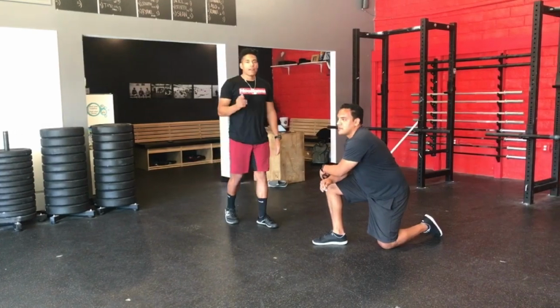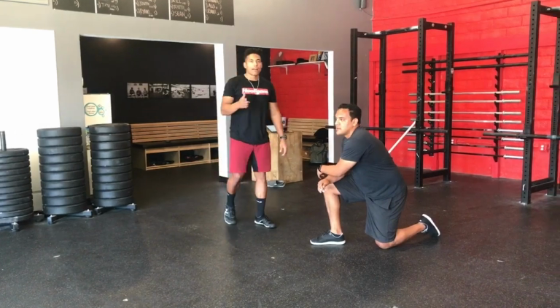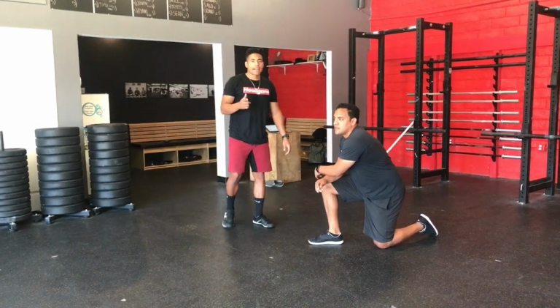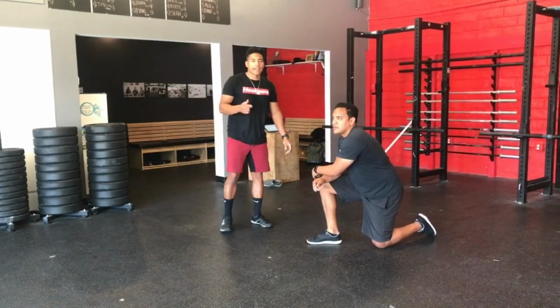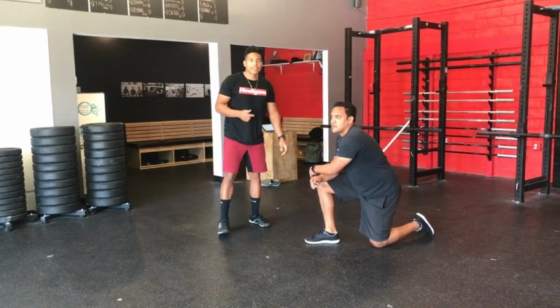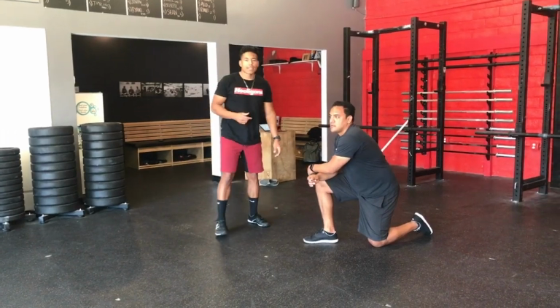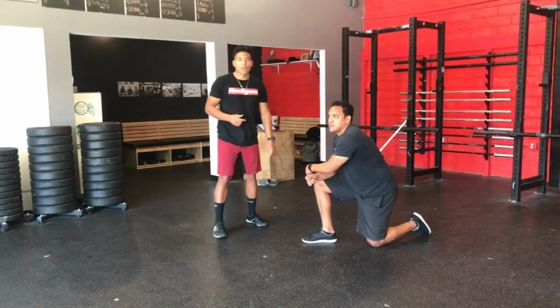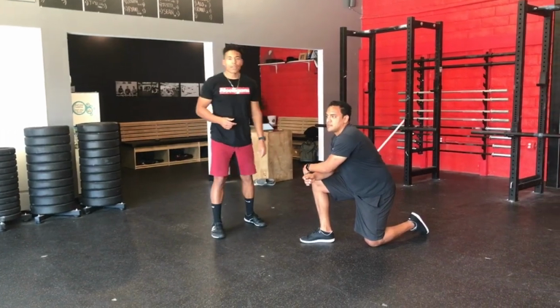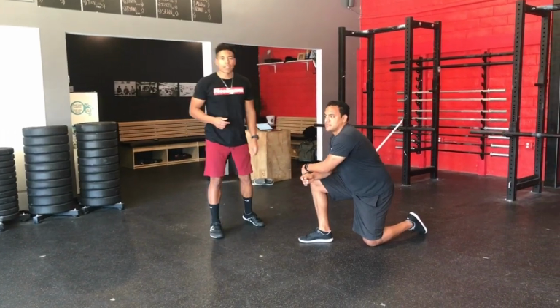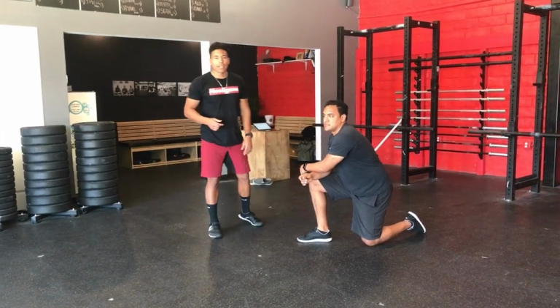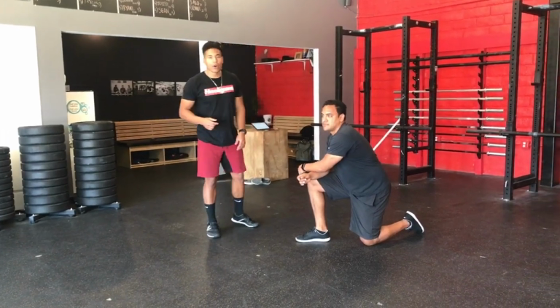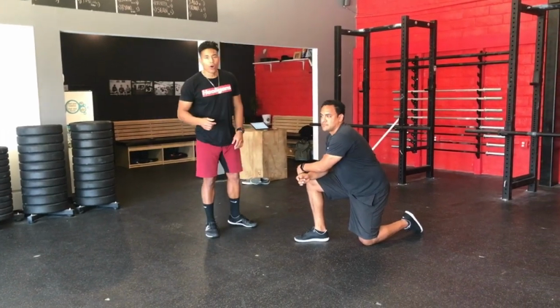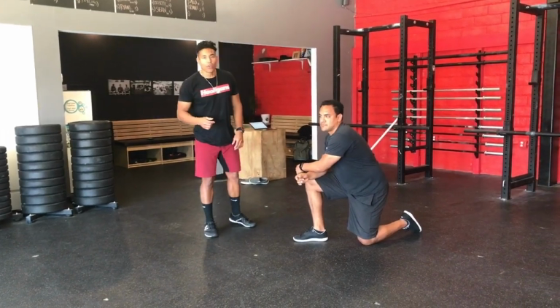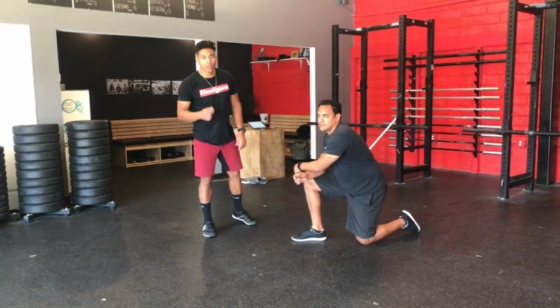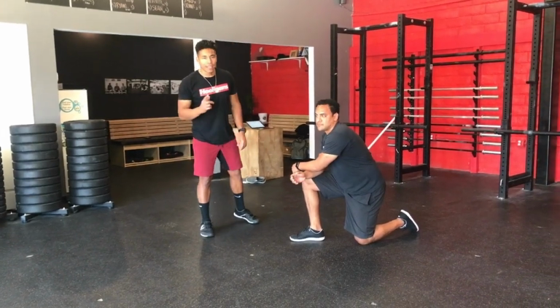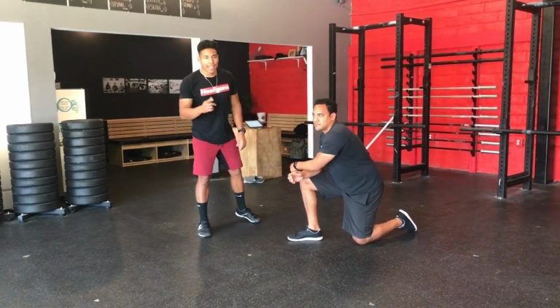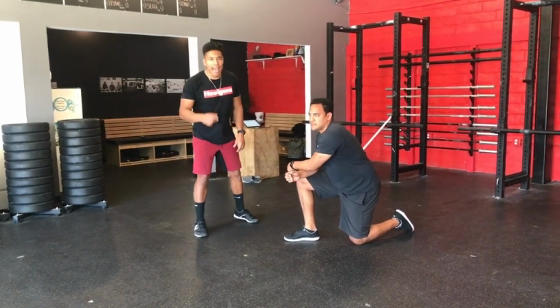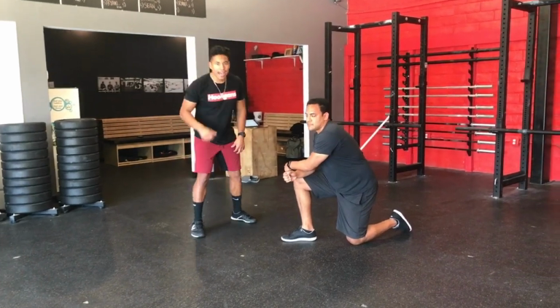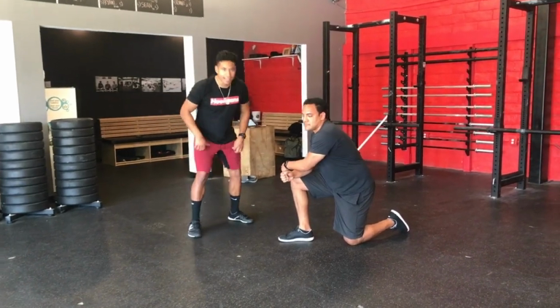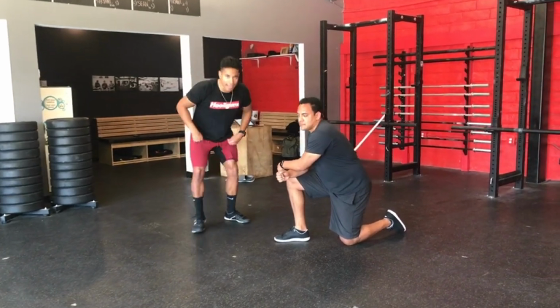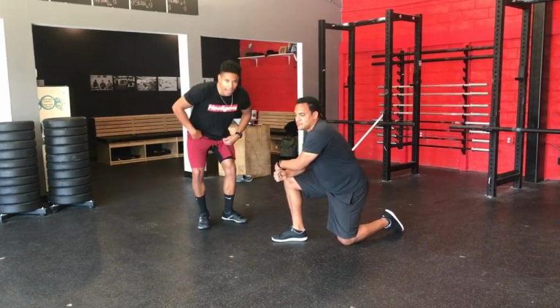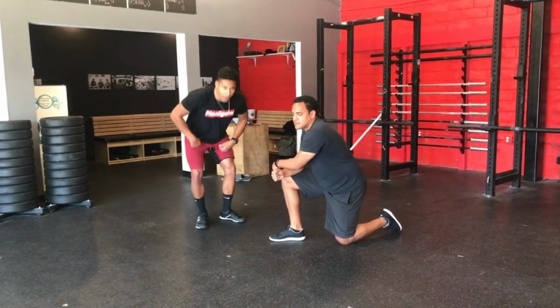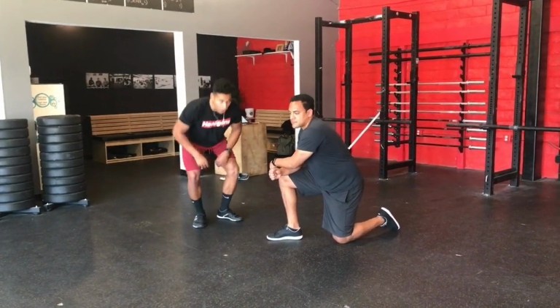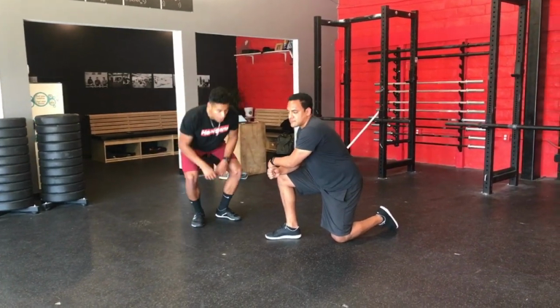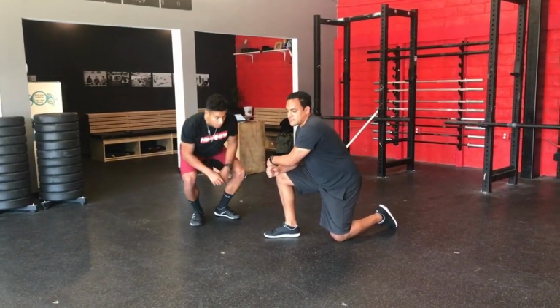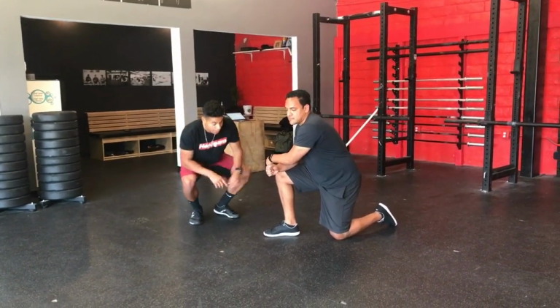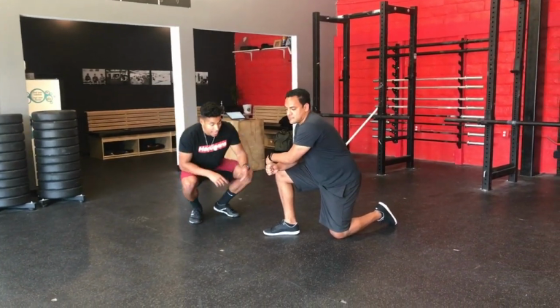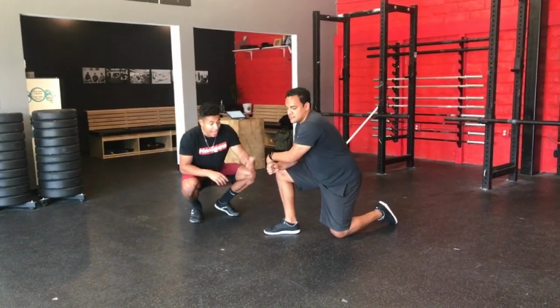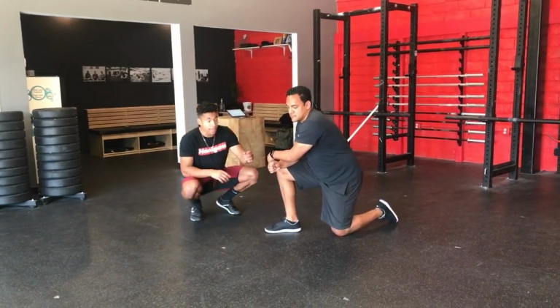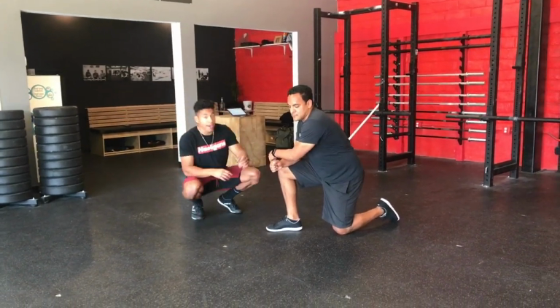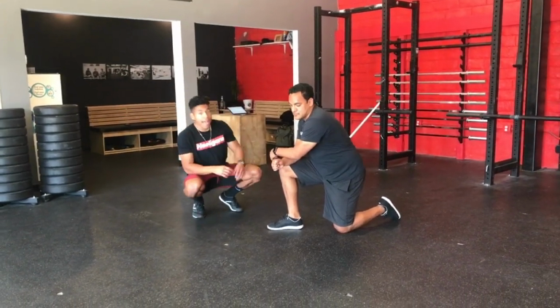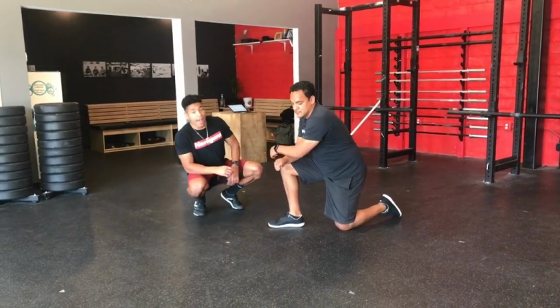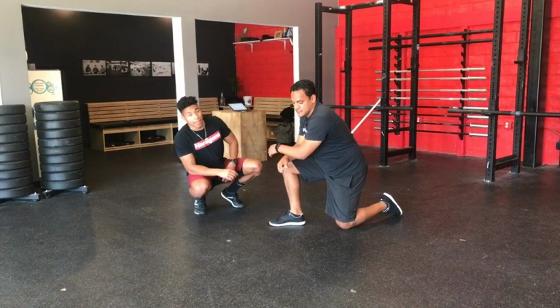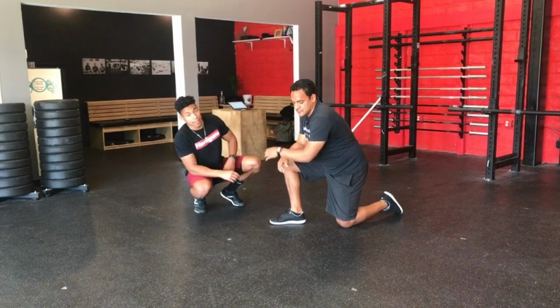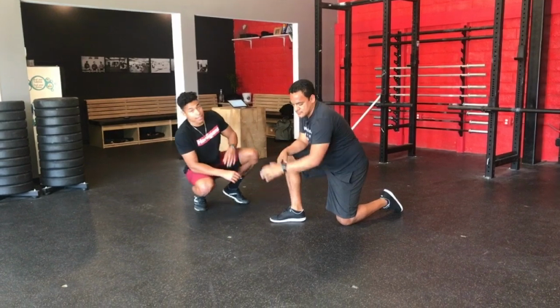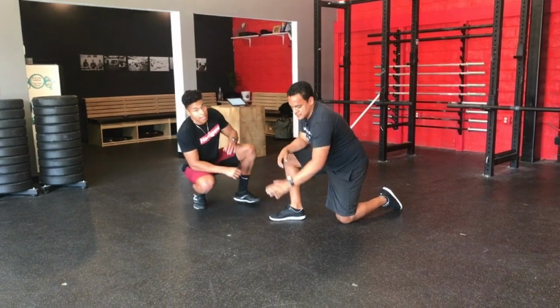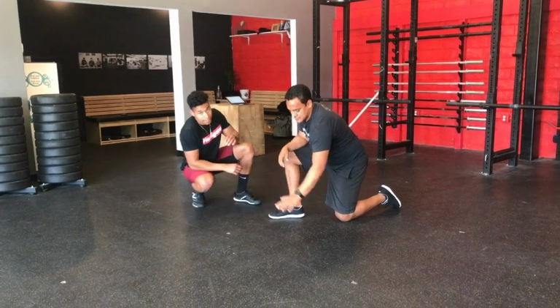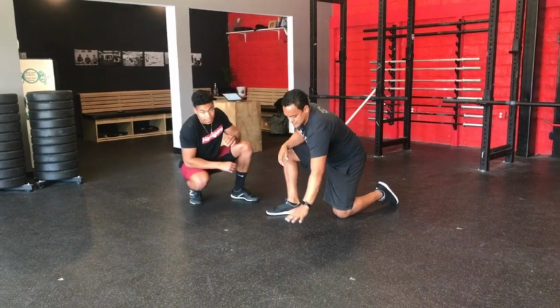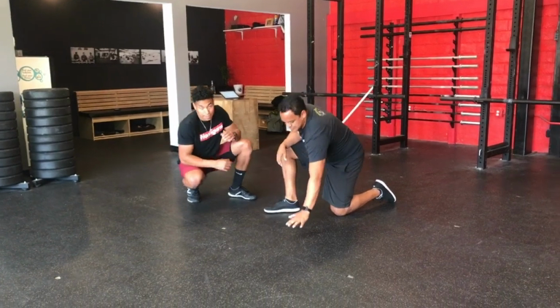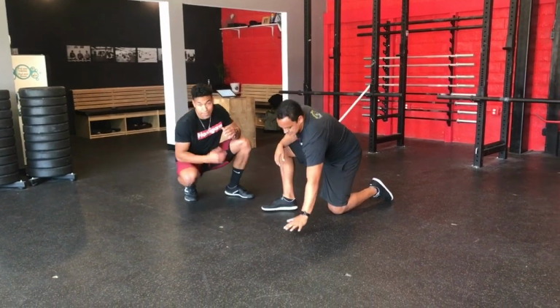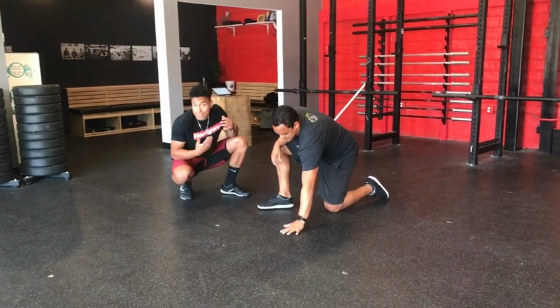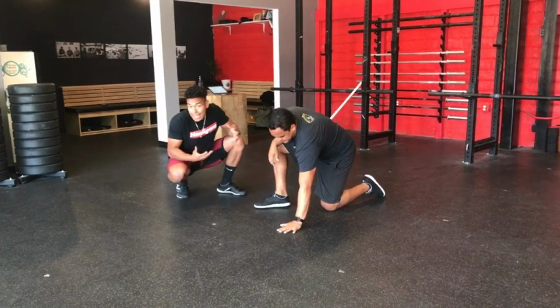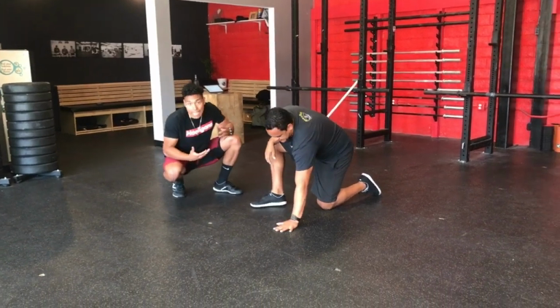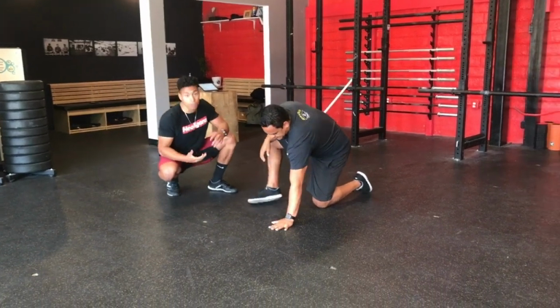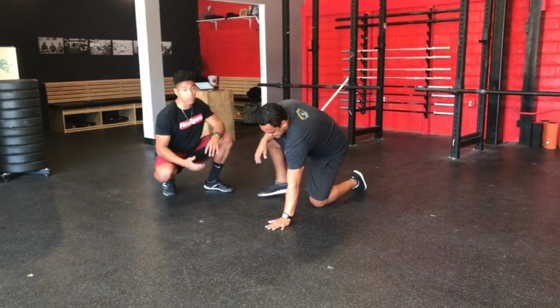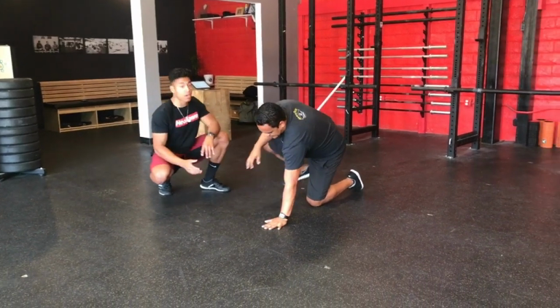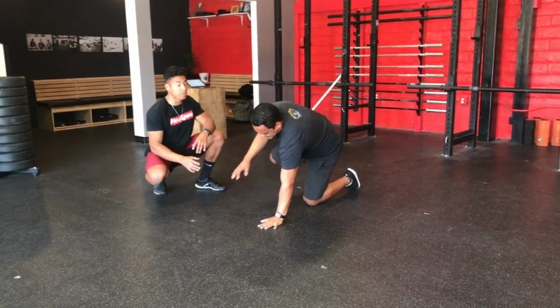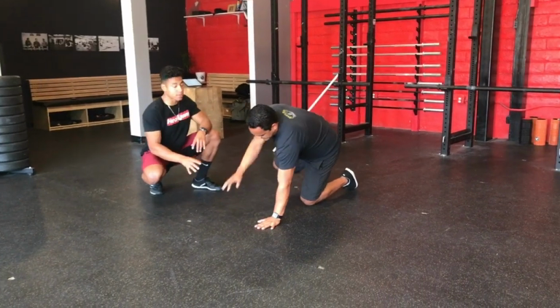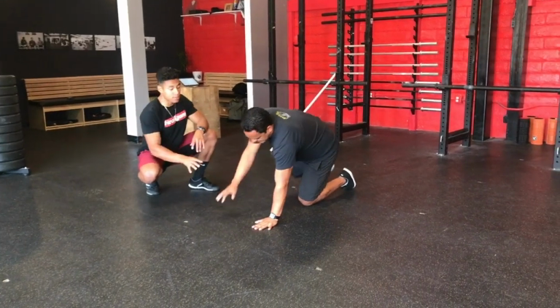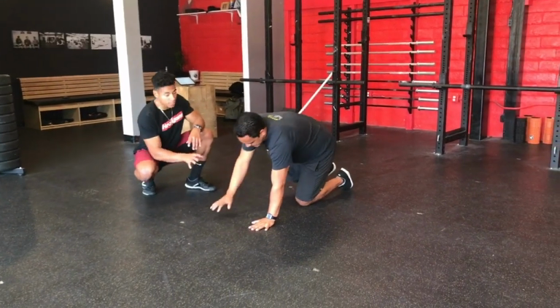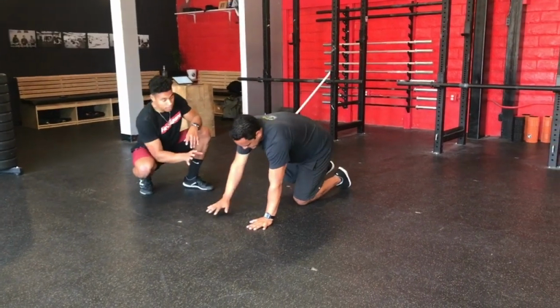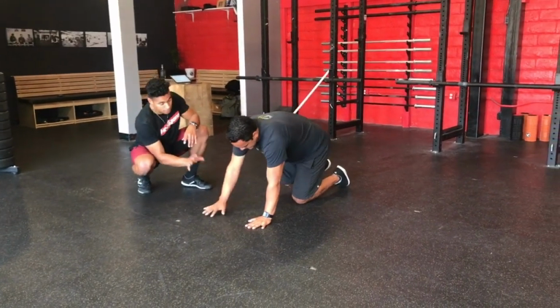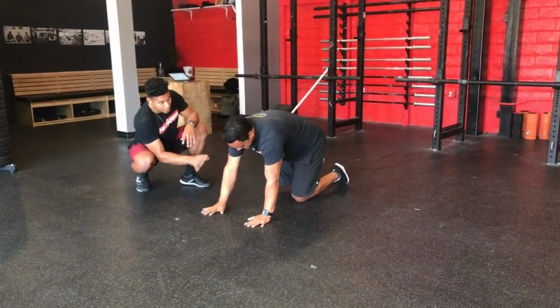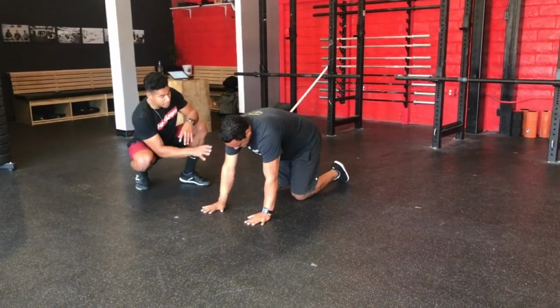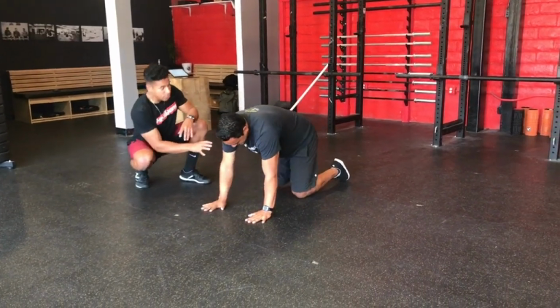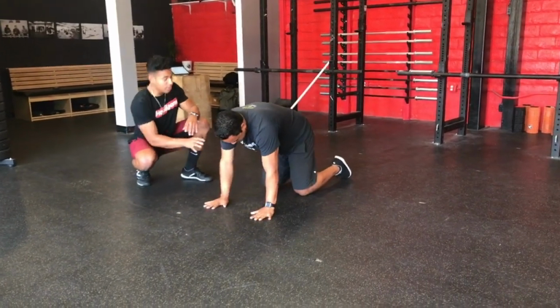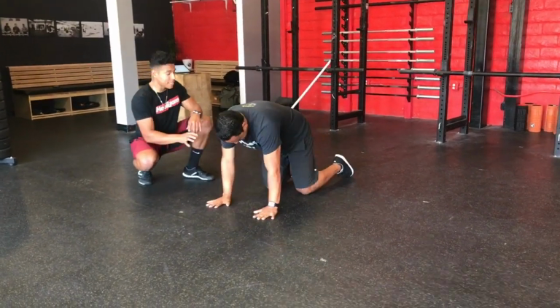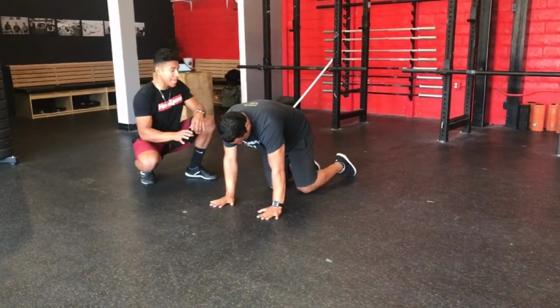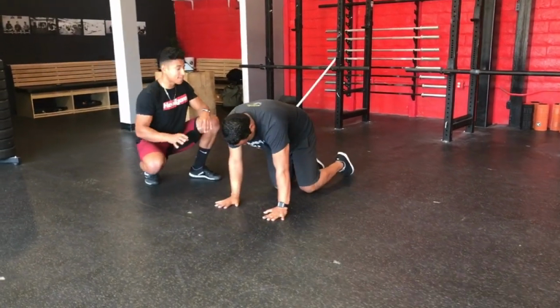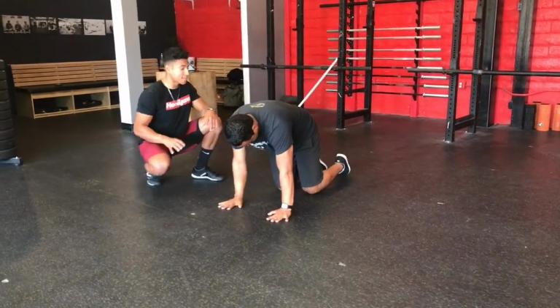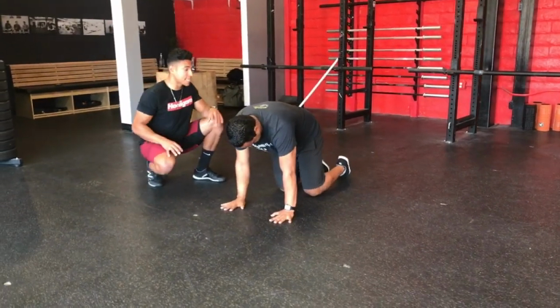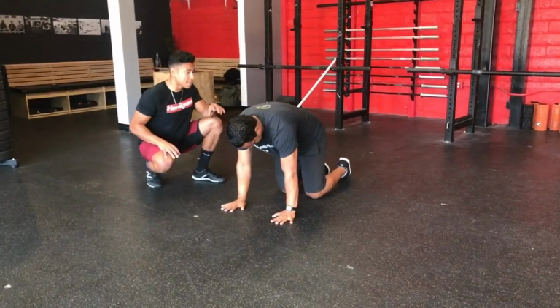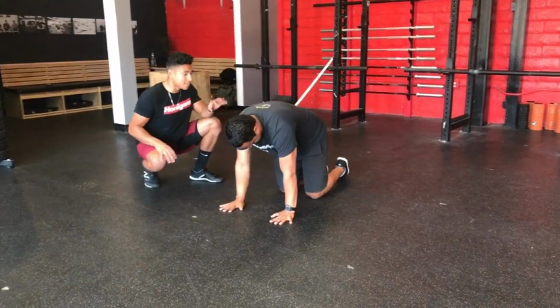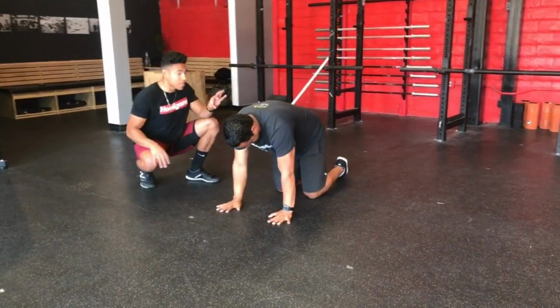All right guys, today we're going to go over the cat cow. I'm going to have my athlete get into this tabletop position — he's on his hands and knees.